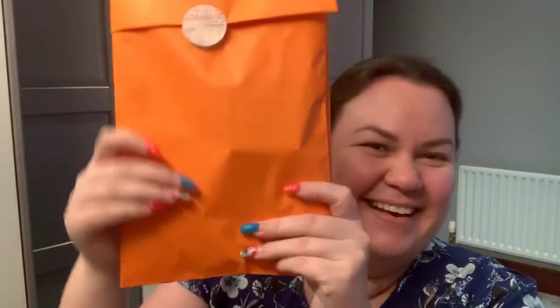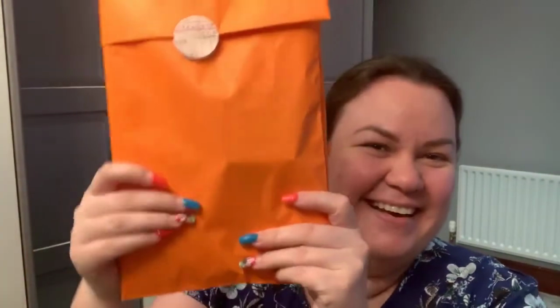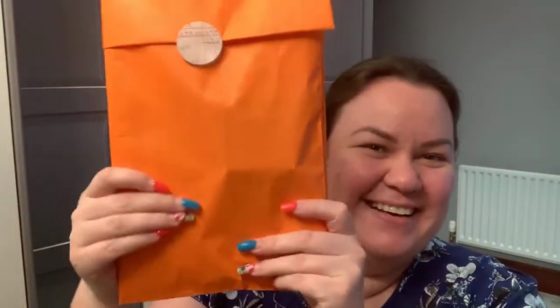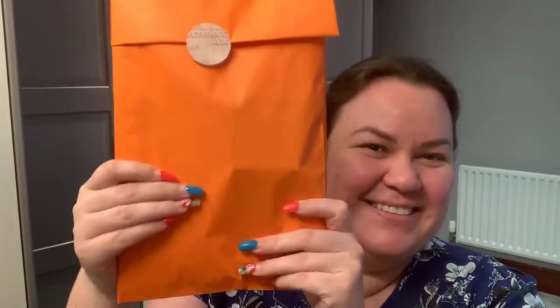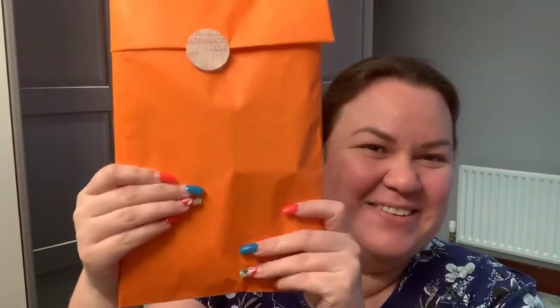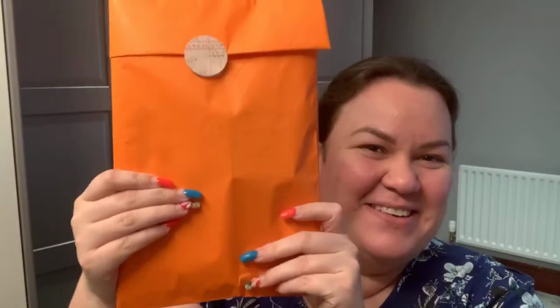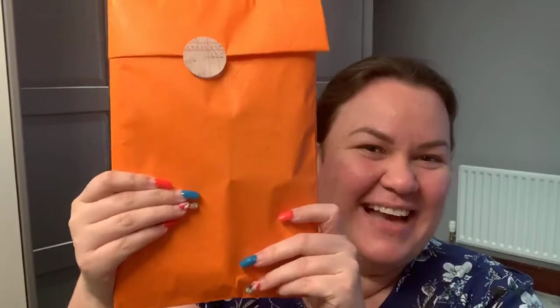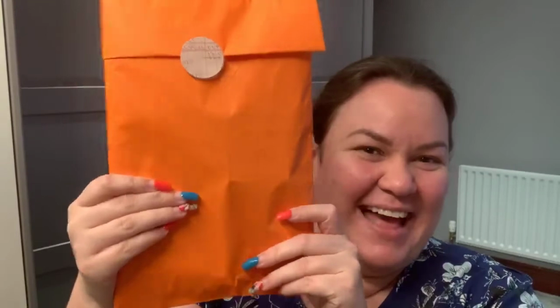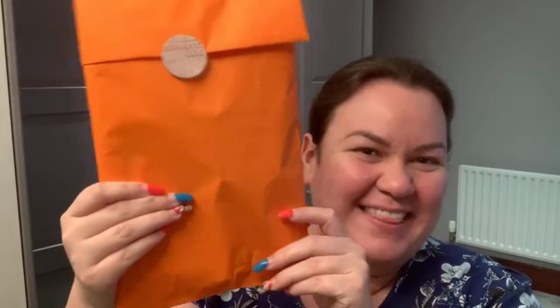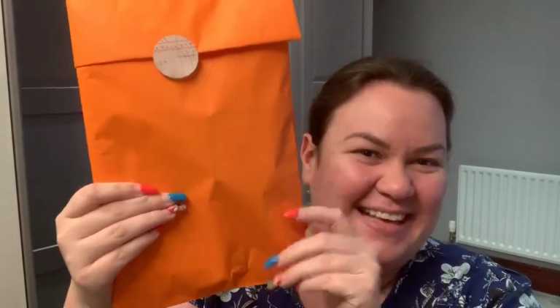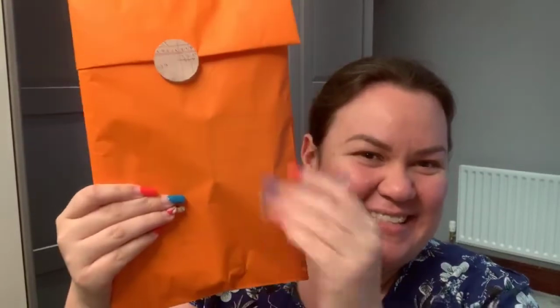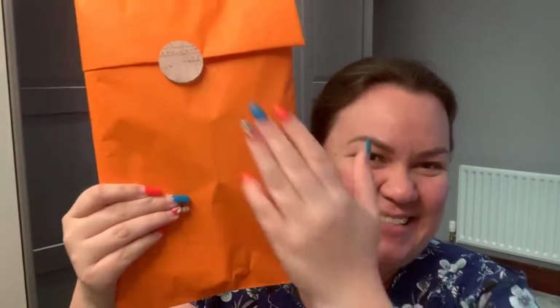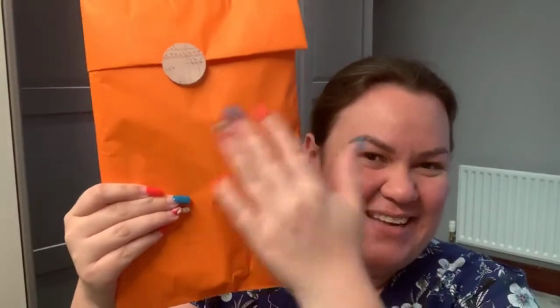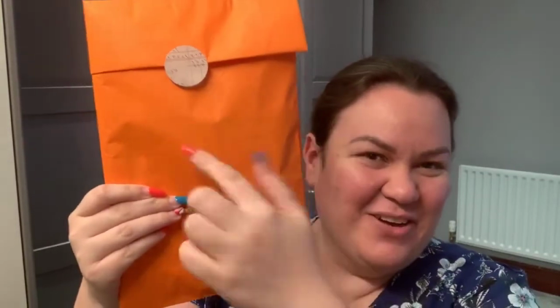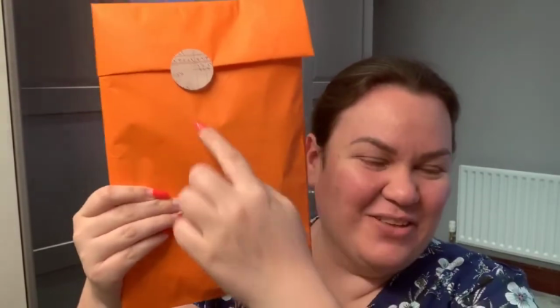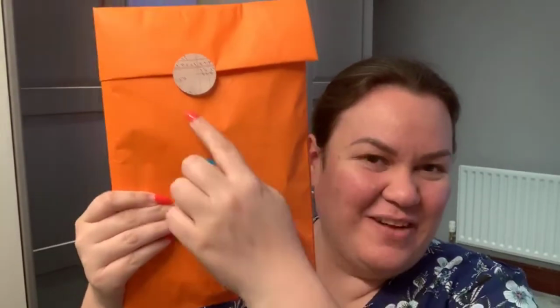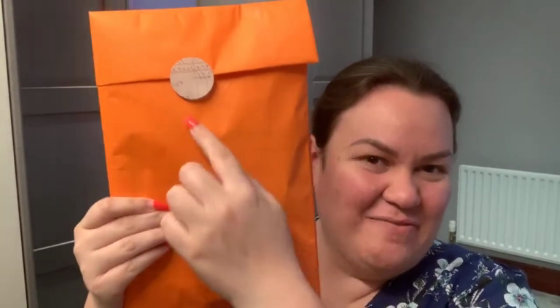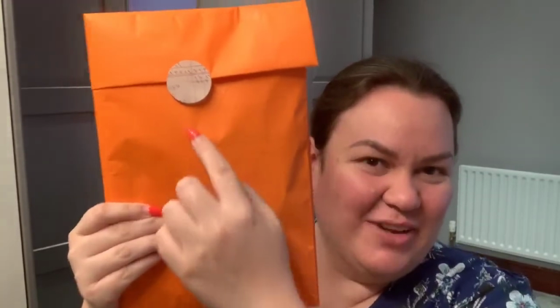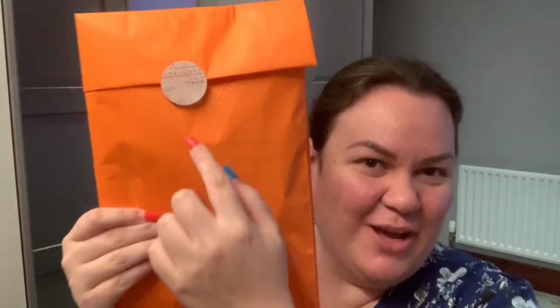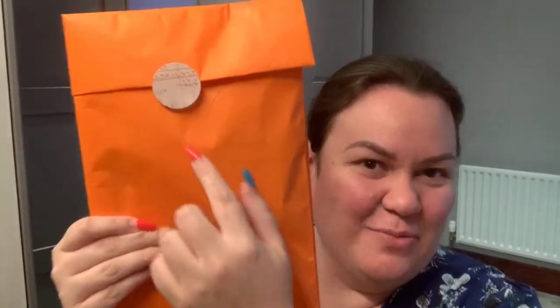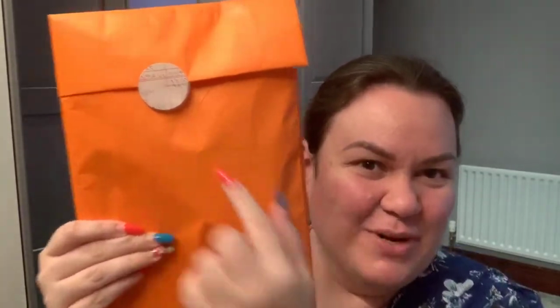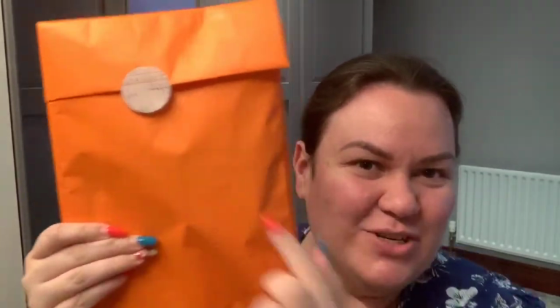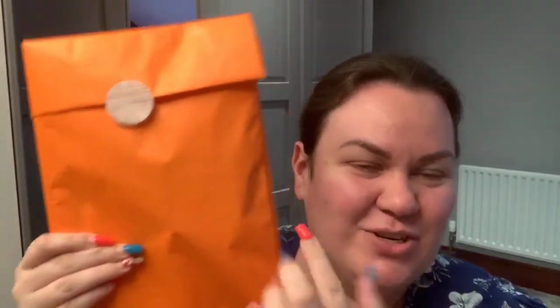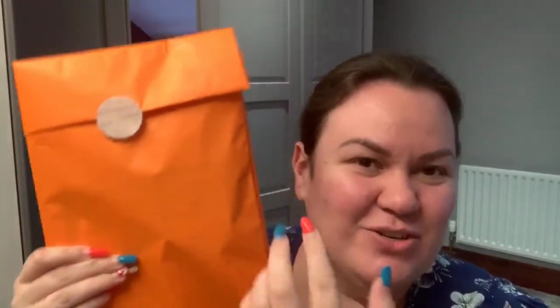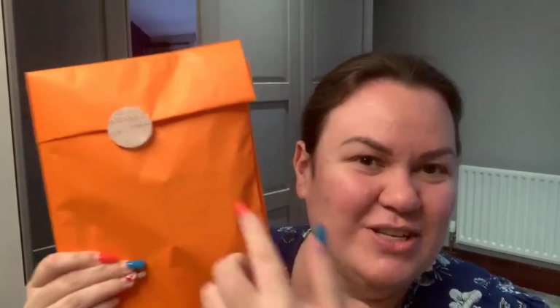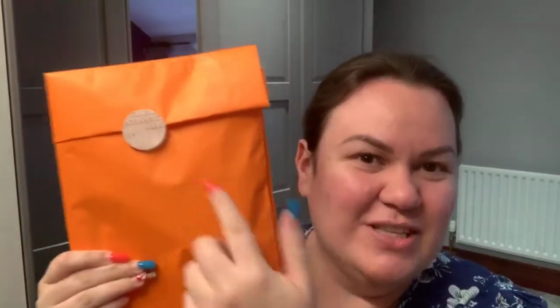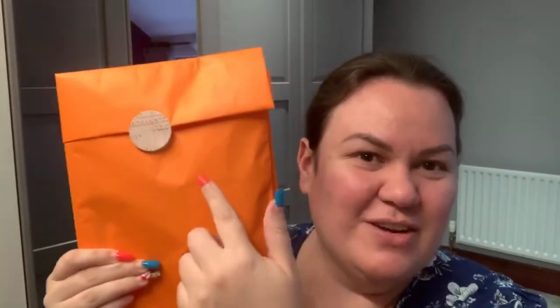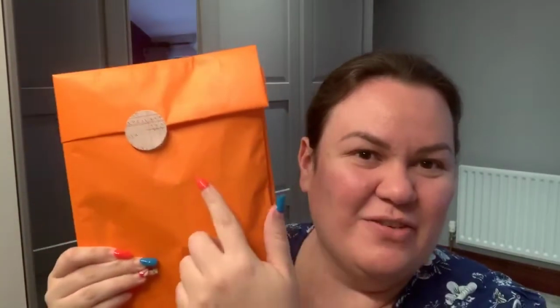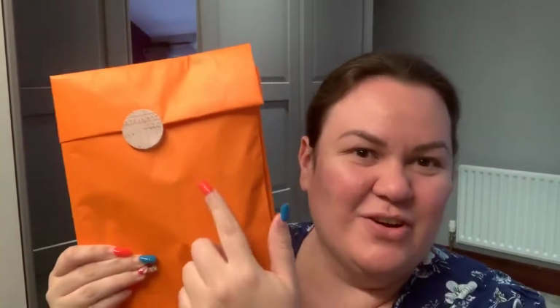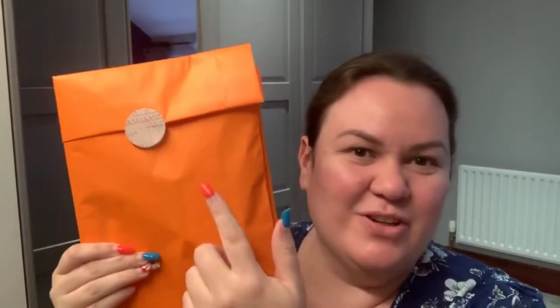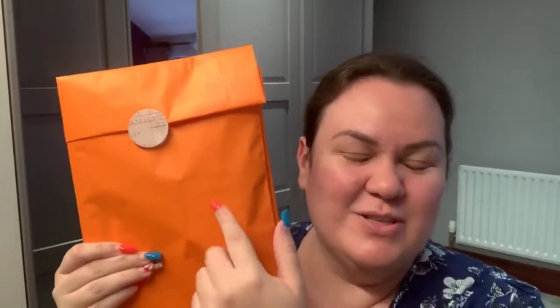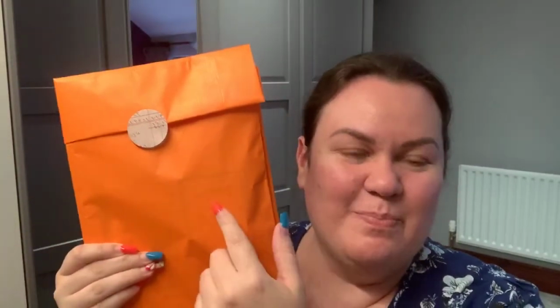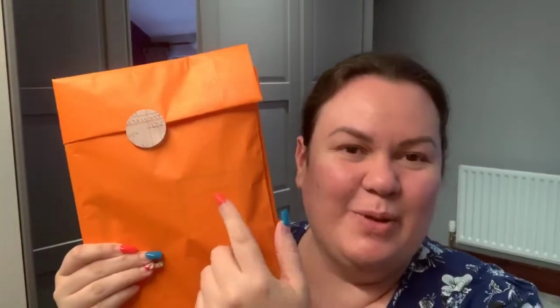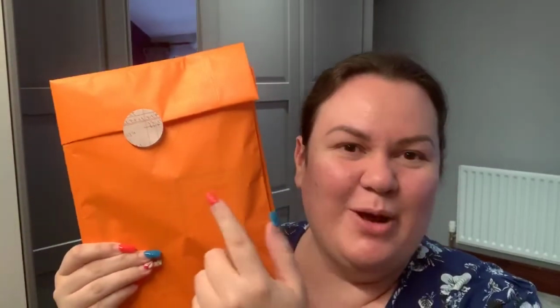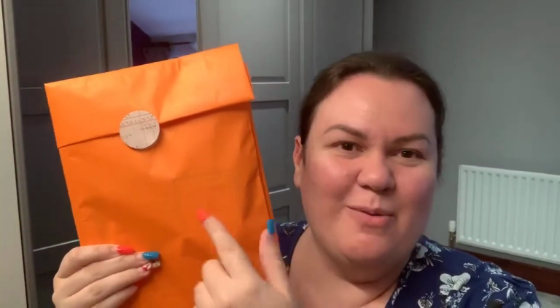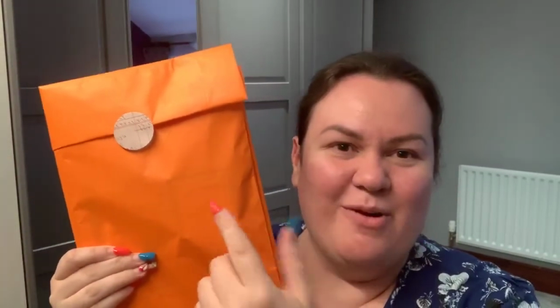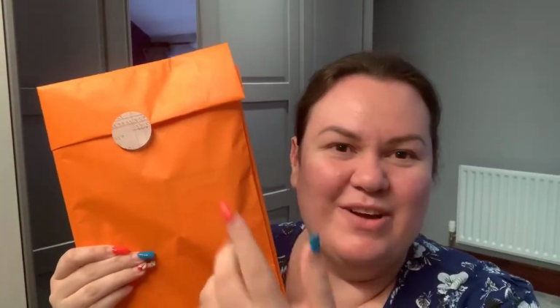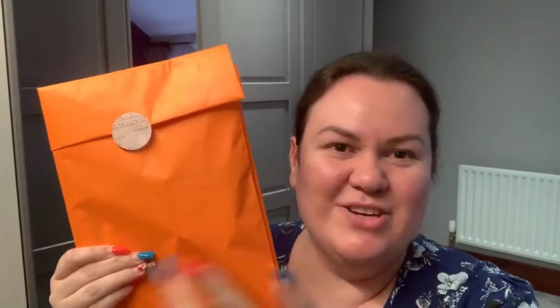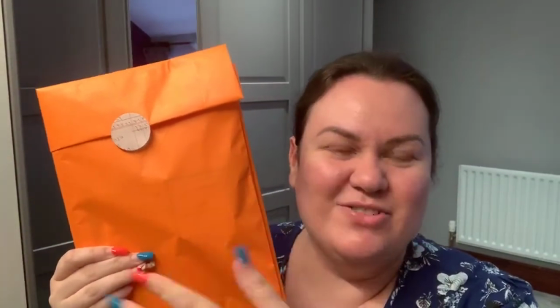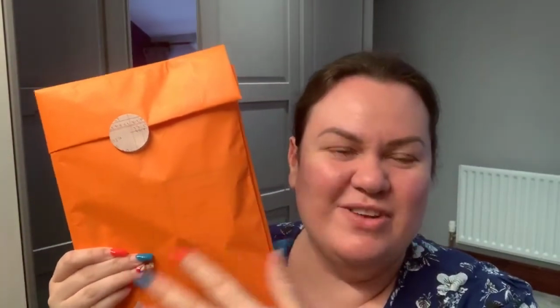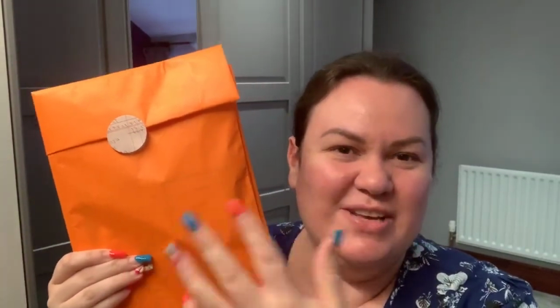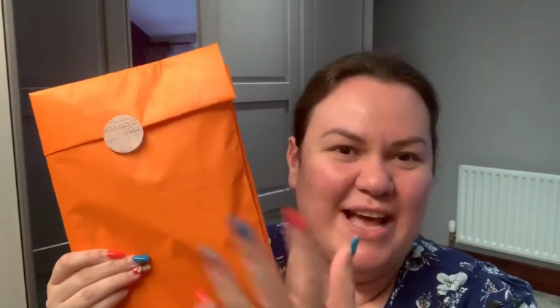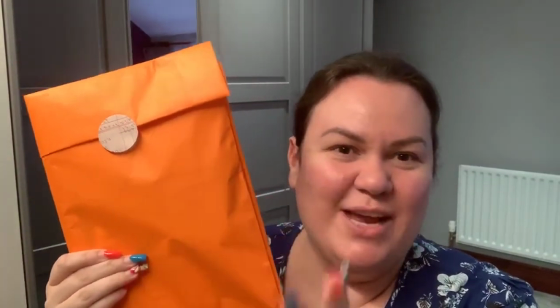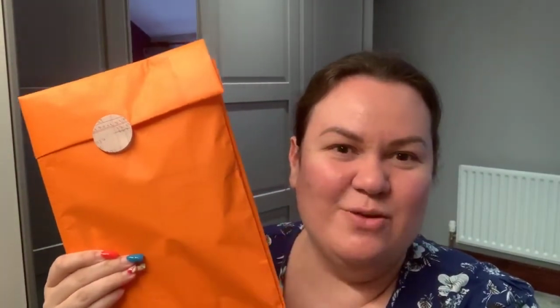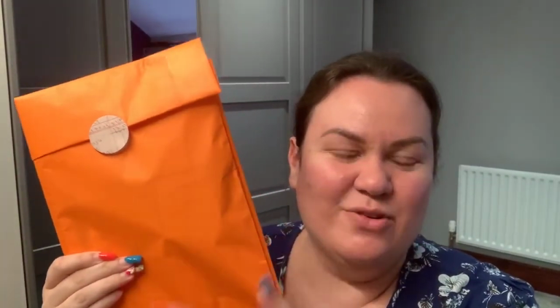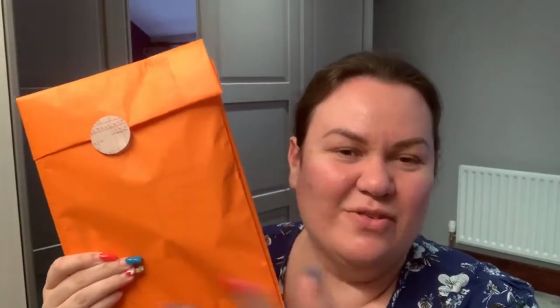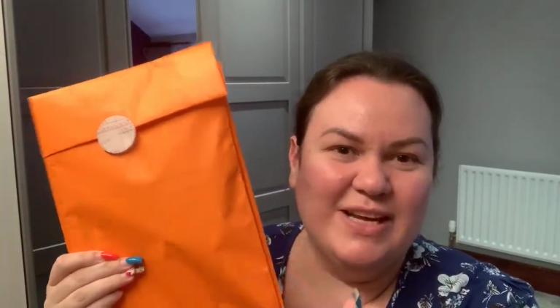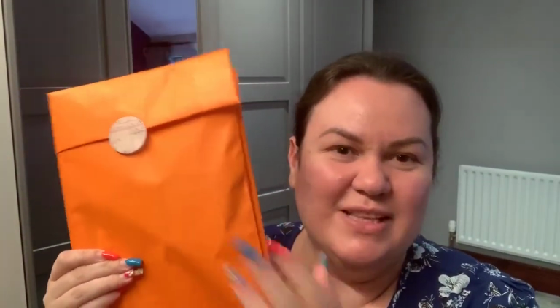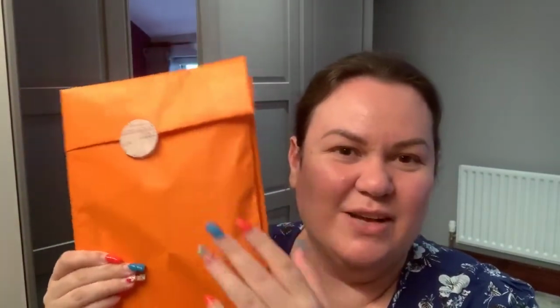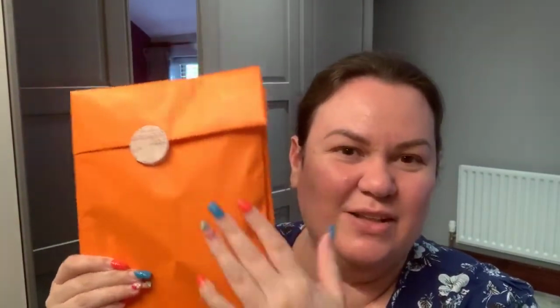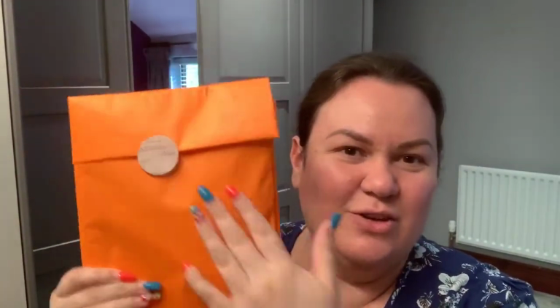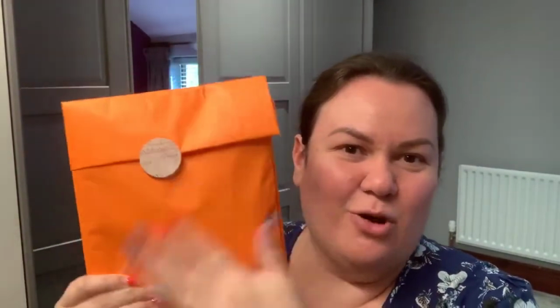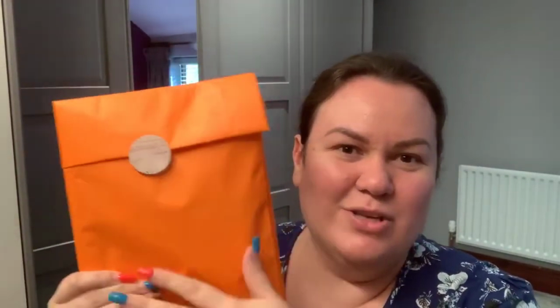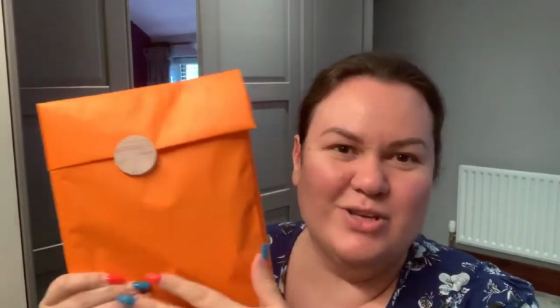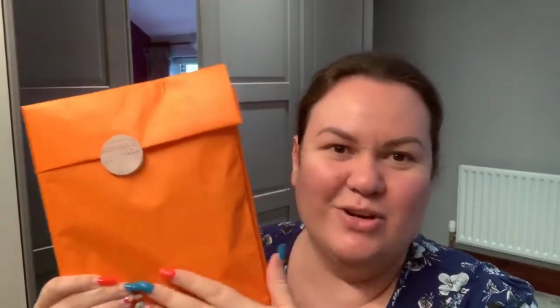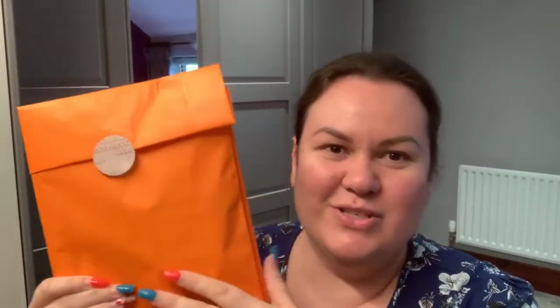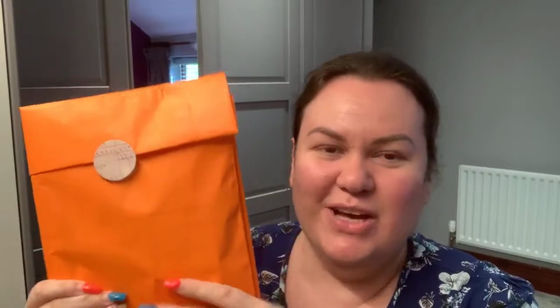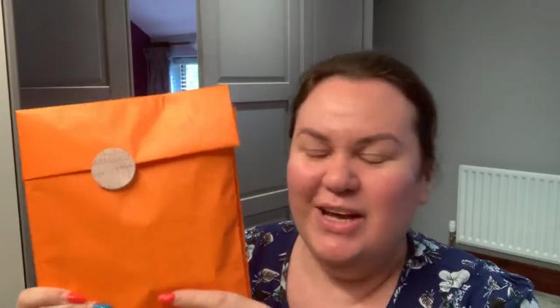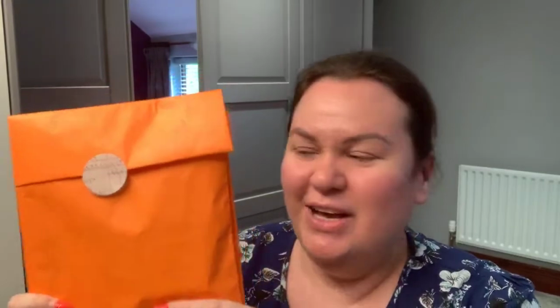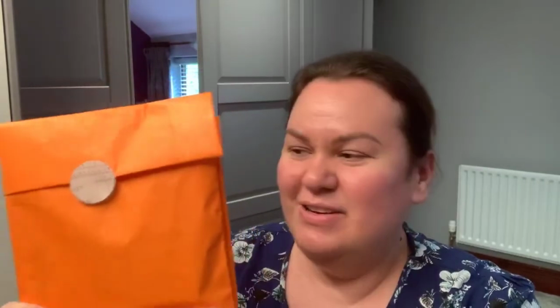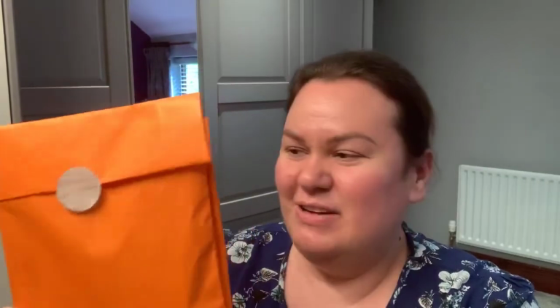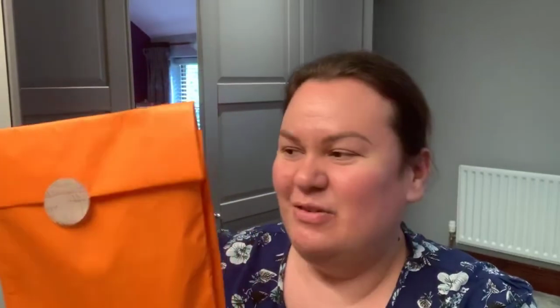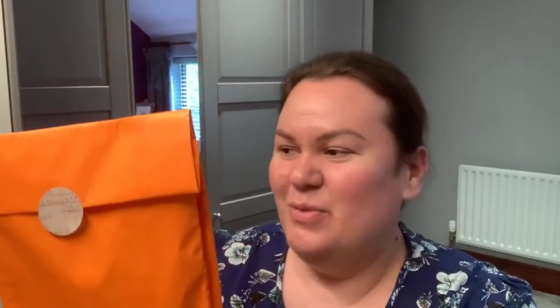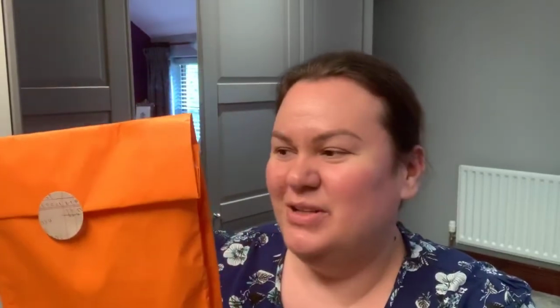So you get this other envelope which usually comes in different colours — blue, orange, yellow, green — there are all sorts of different ones.